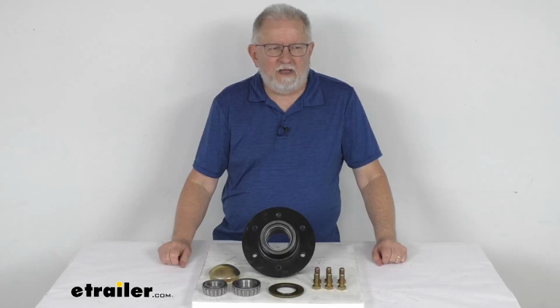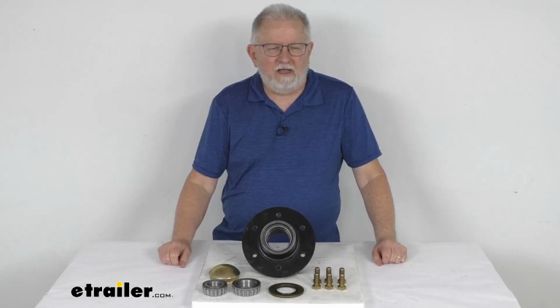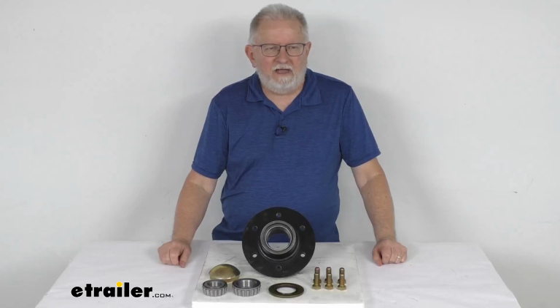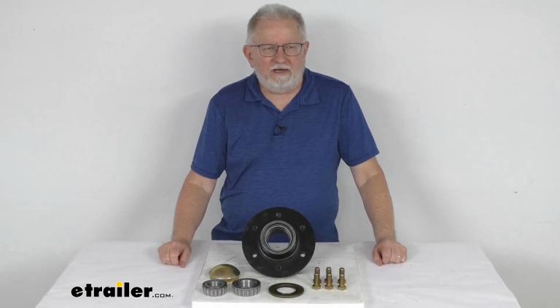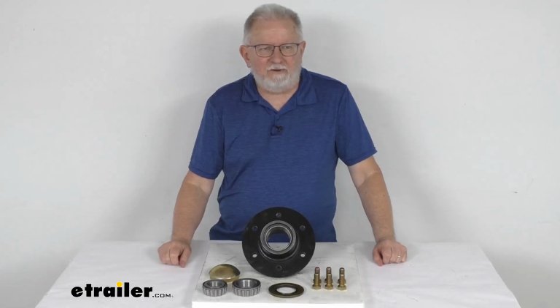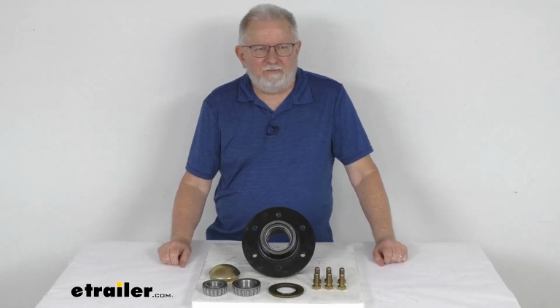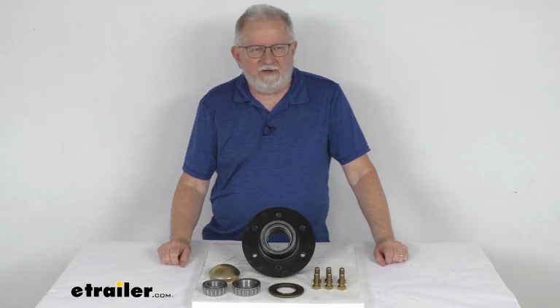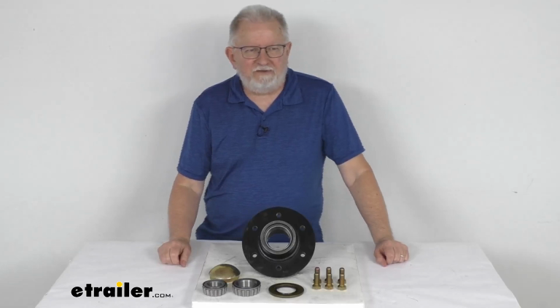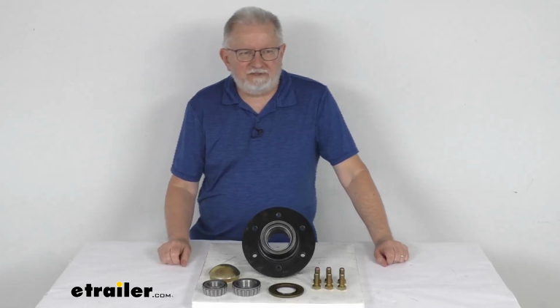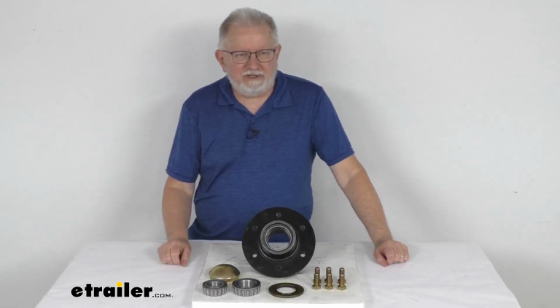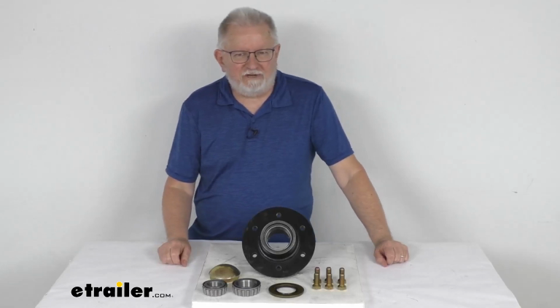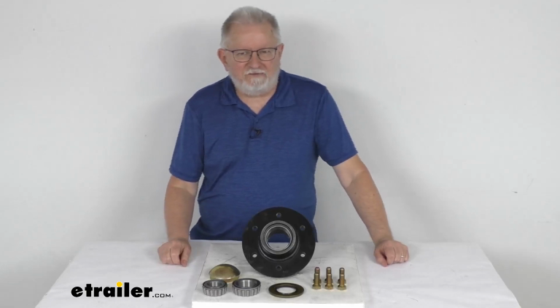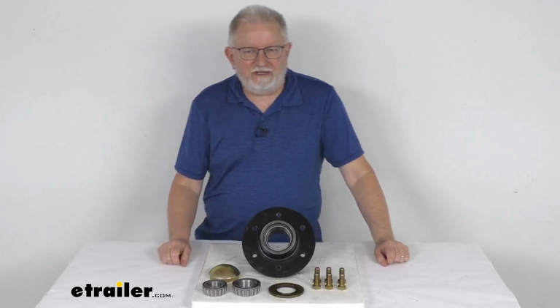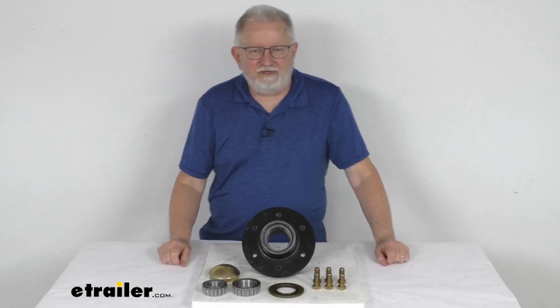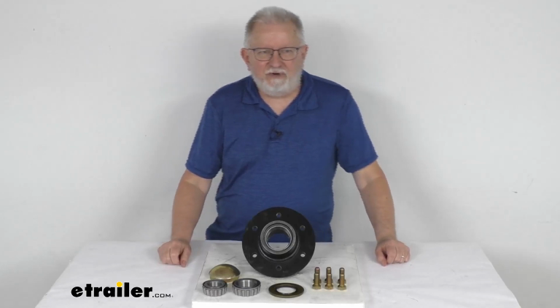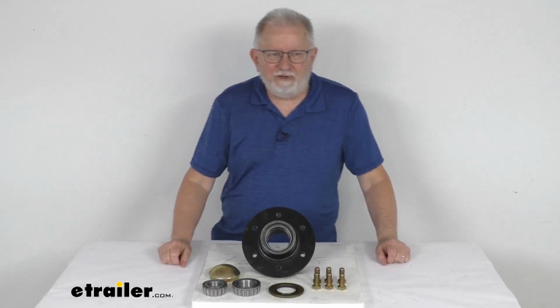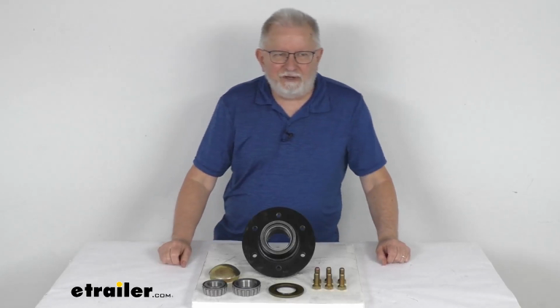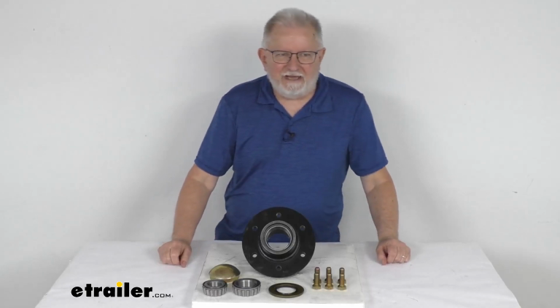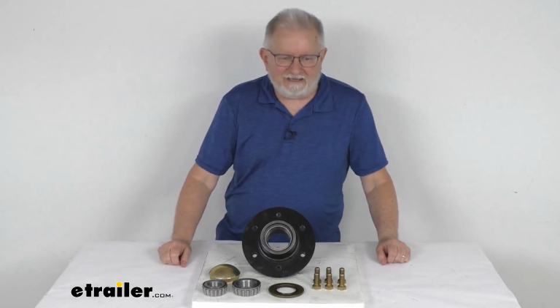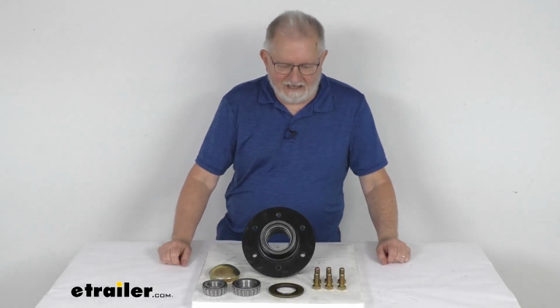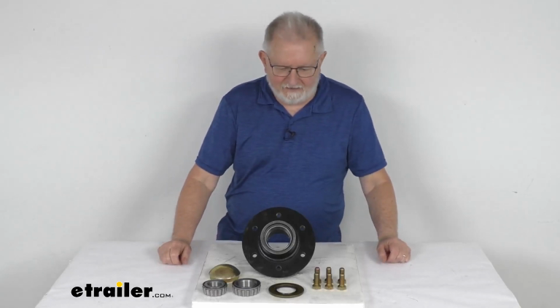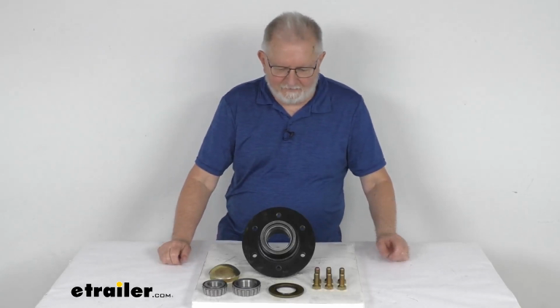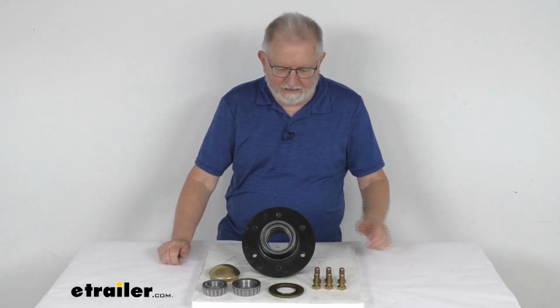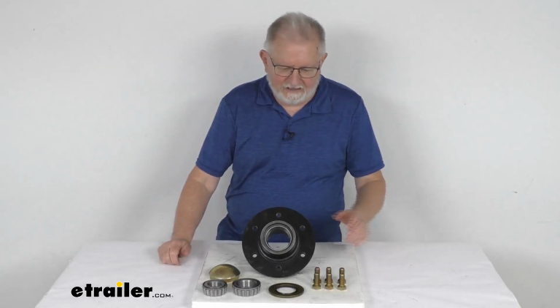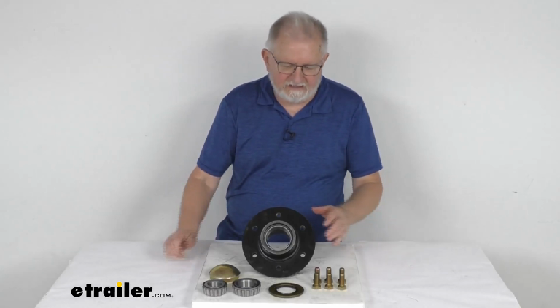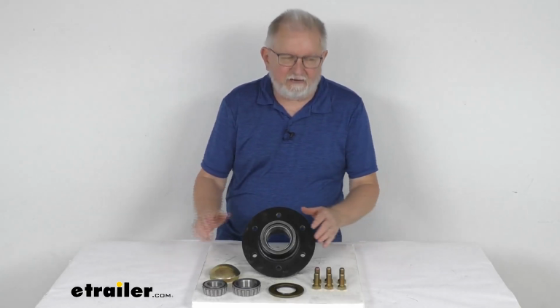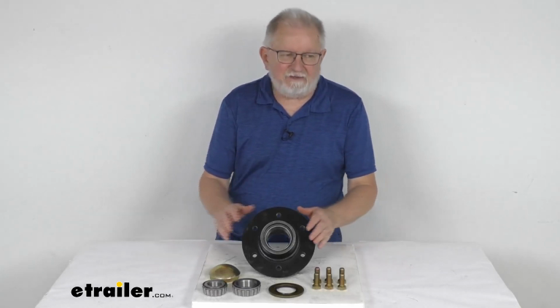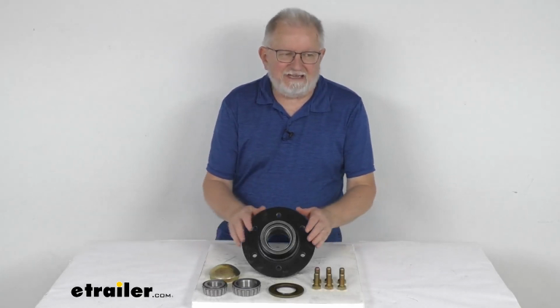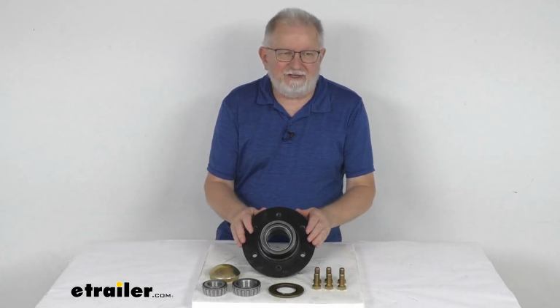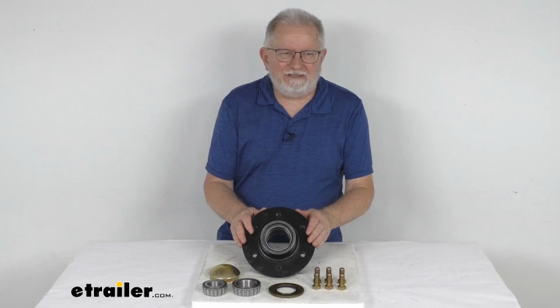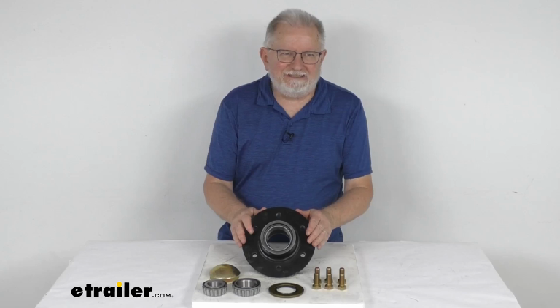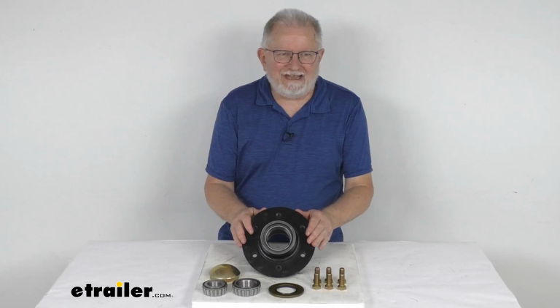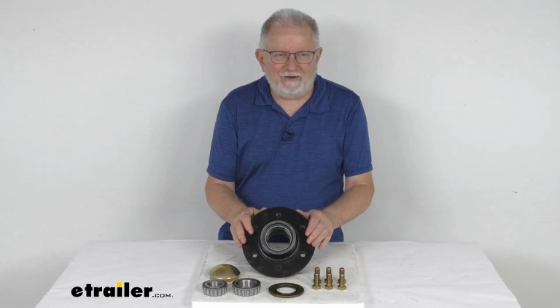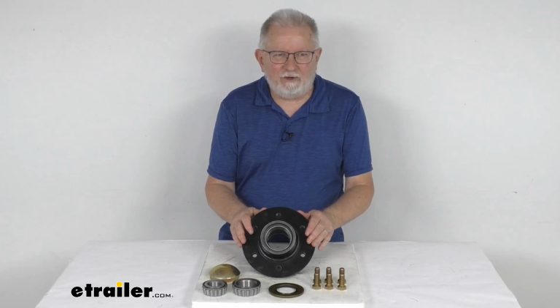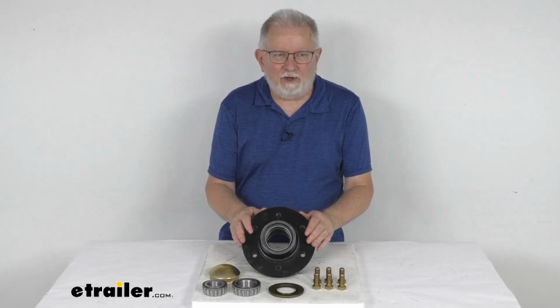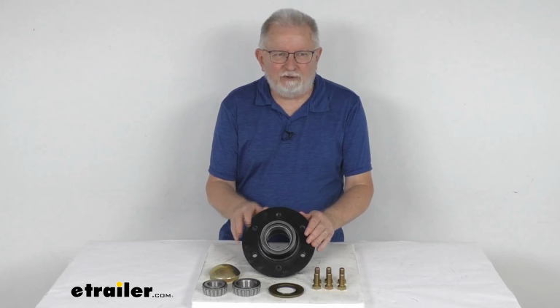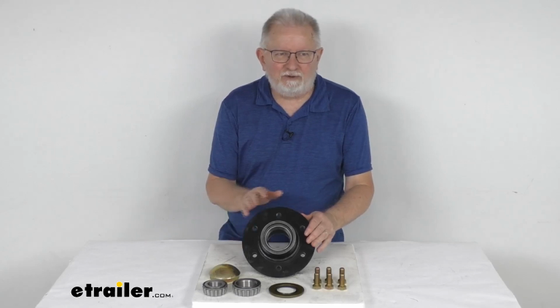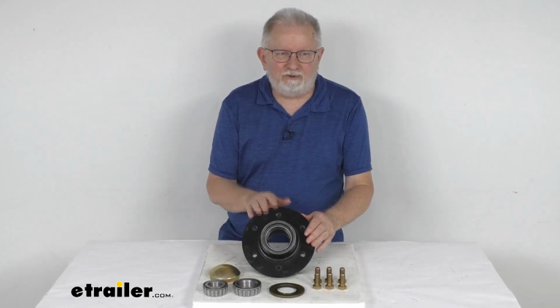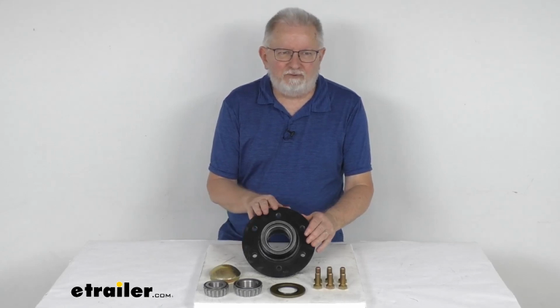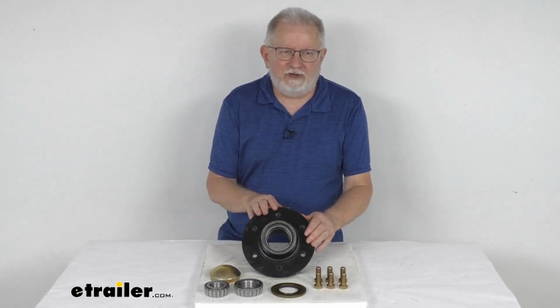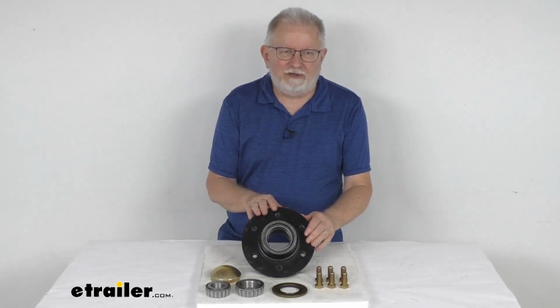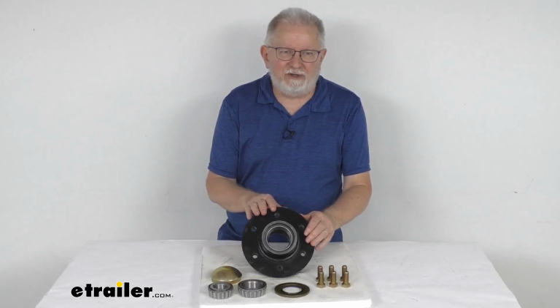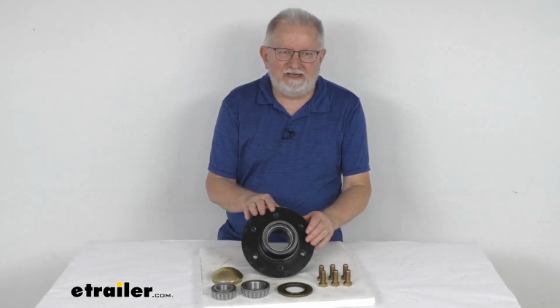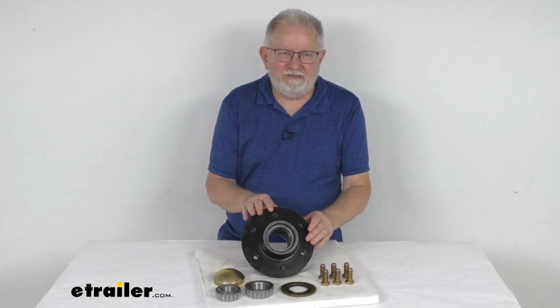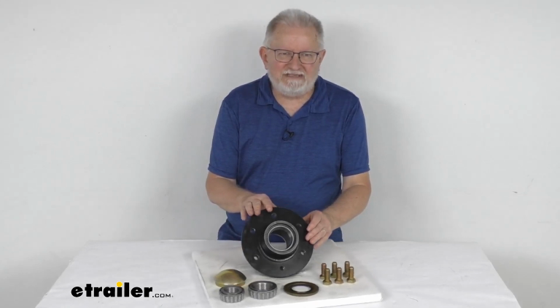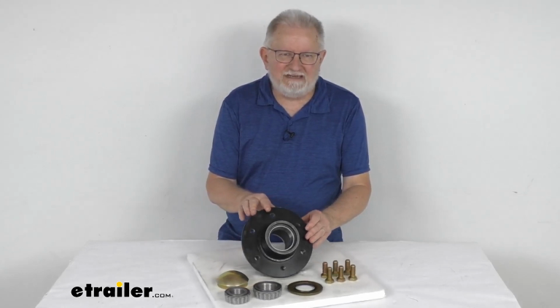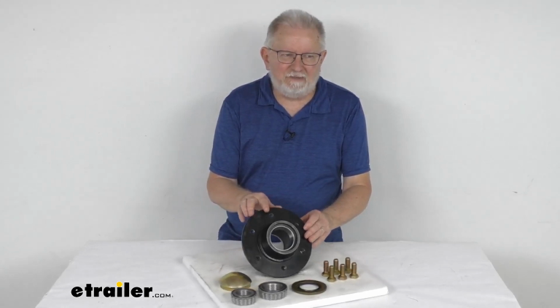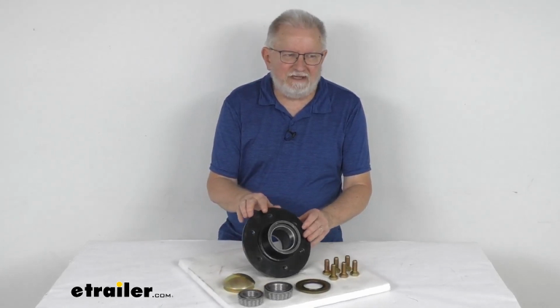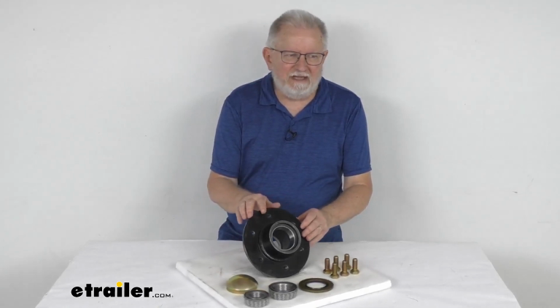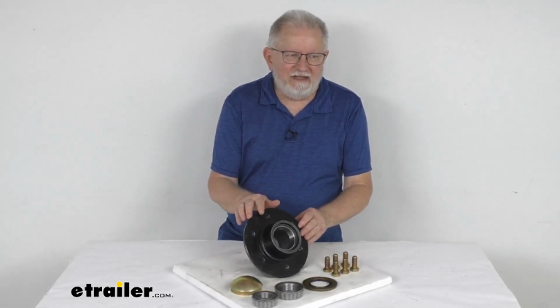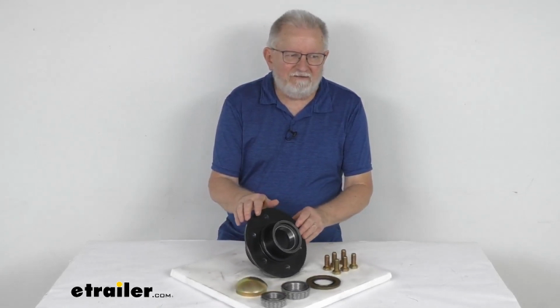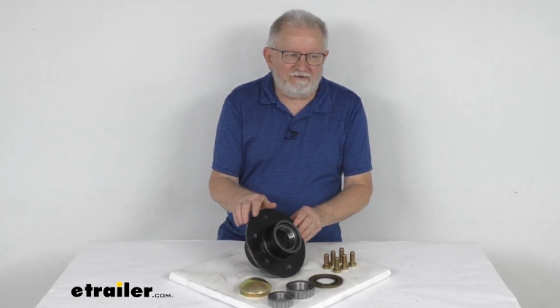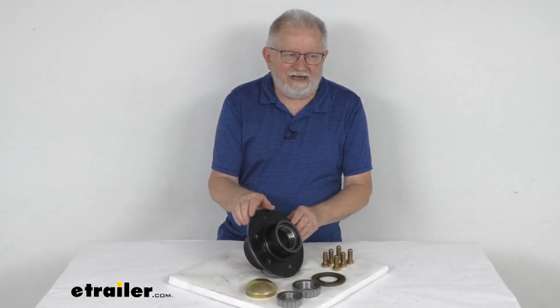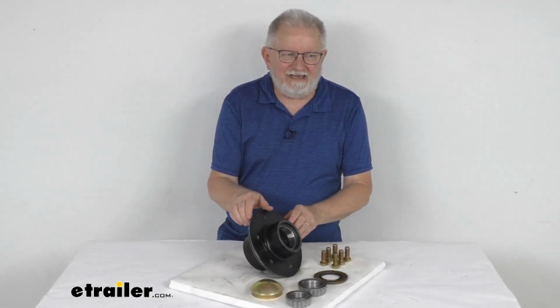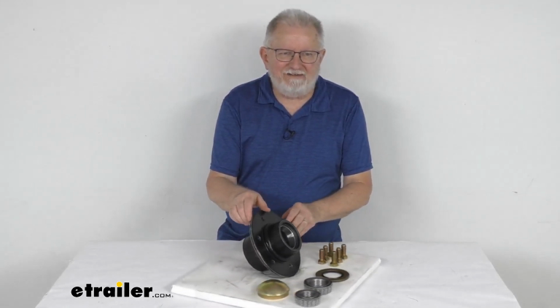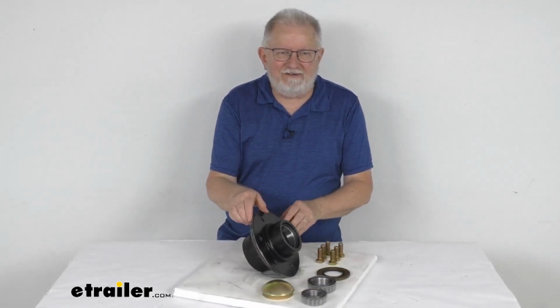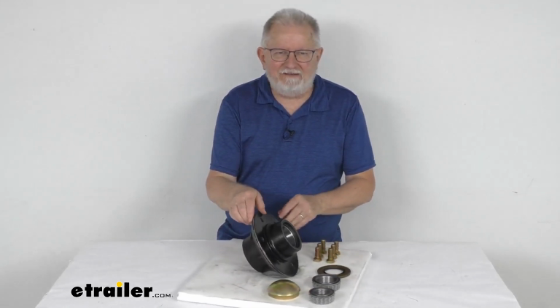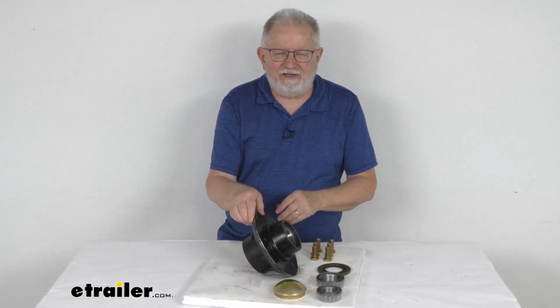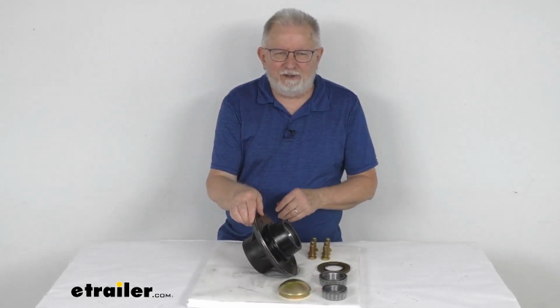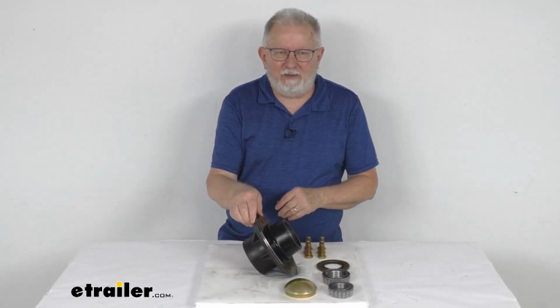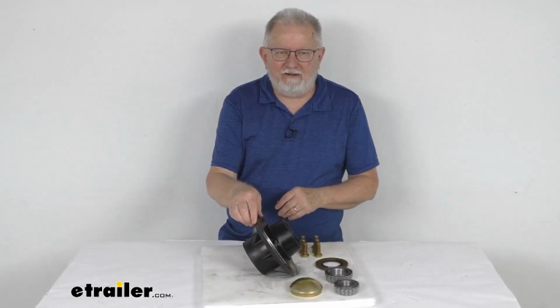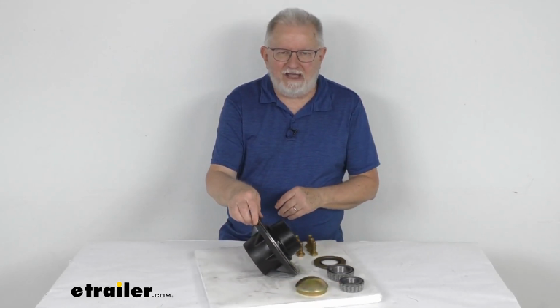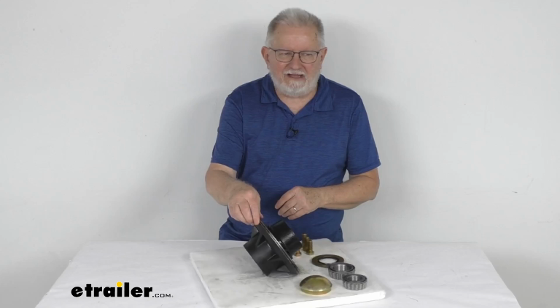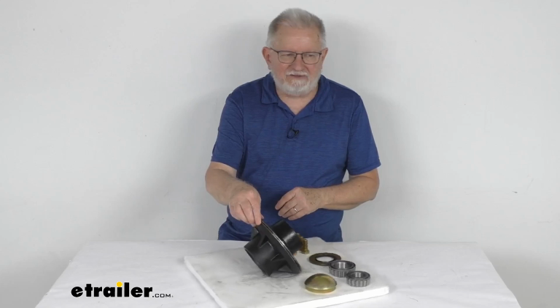Hello everybody, this is Jeff at eTrailer.com. Today we're going to take a look at this agricultural trailer hub assembly for 9,500 pound axles.